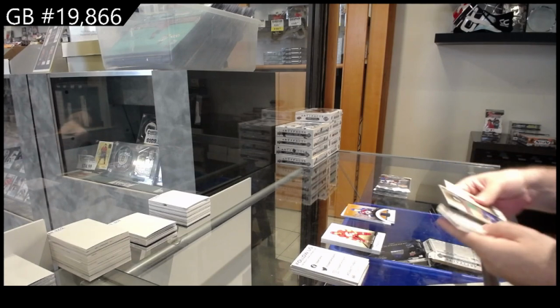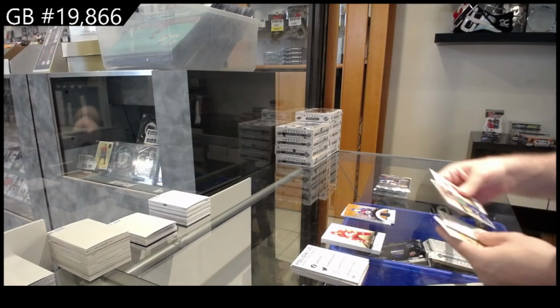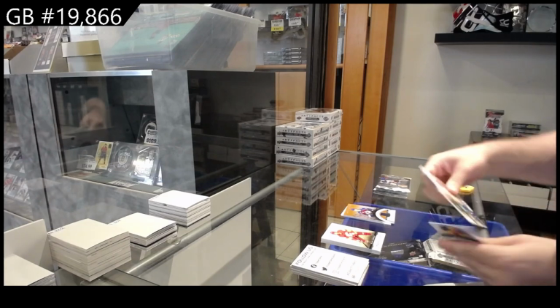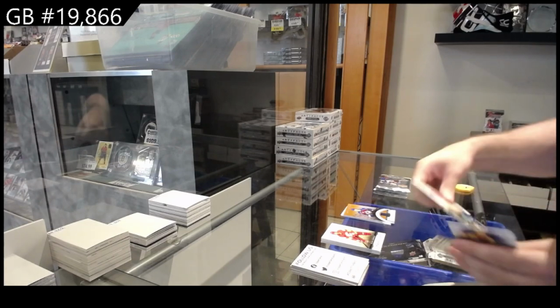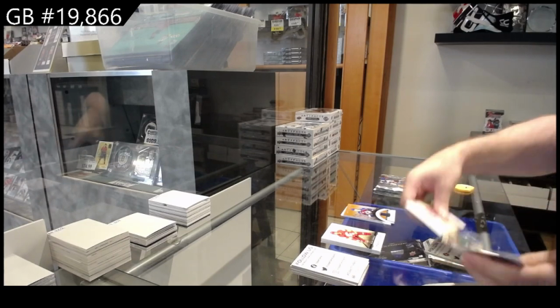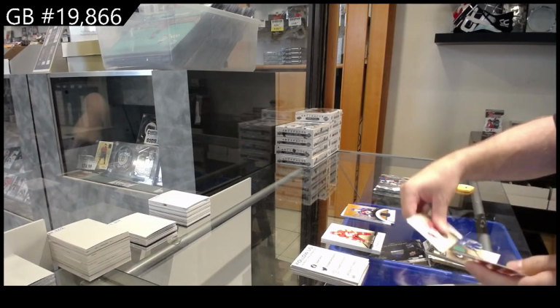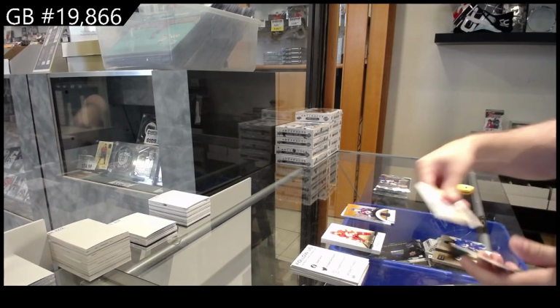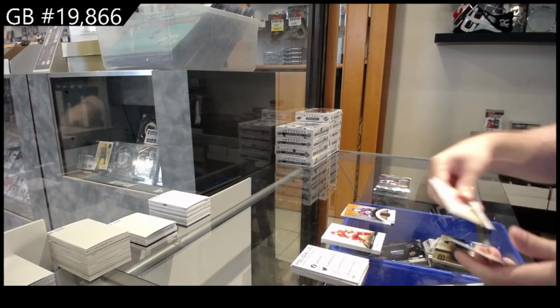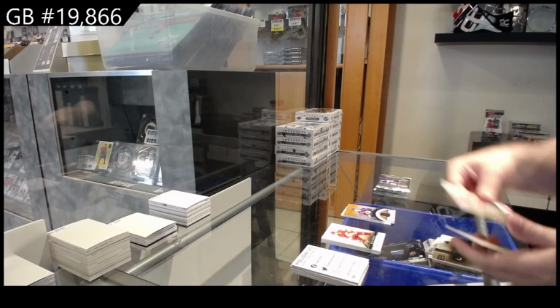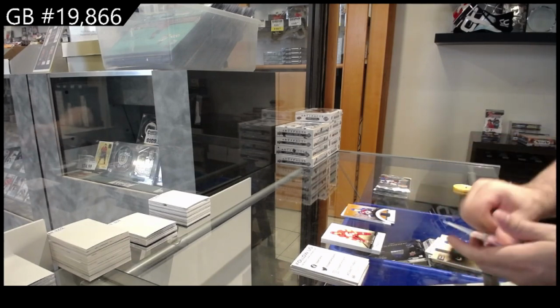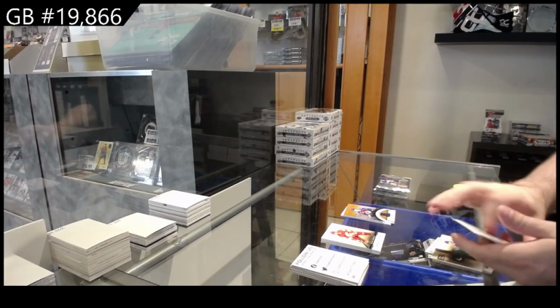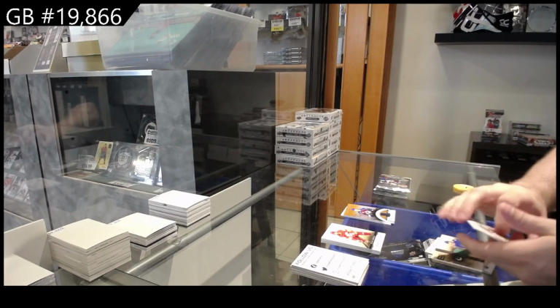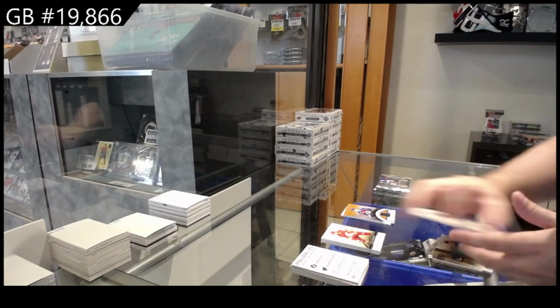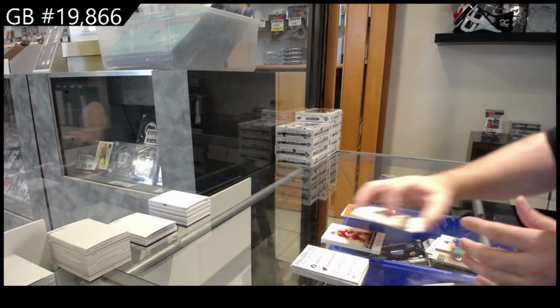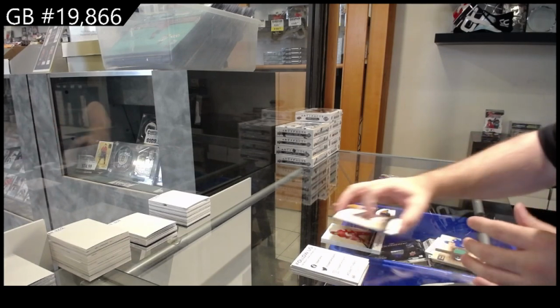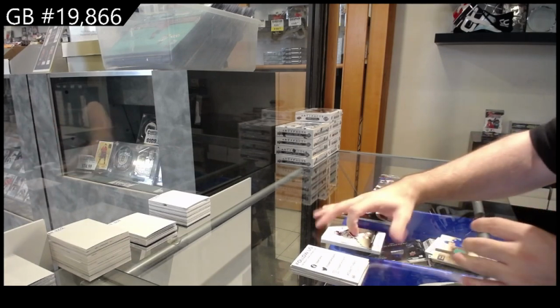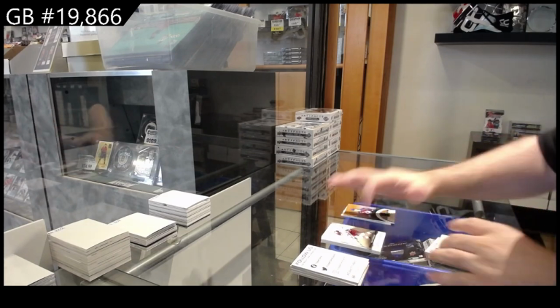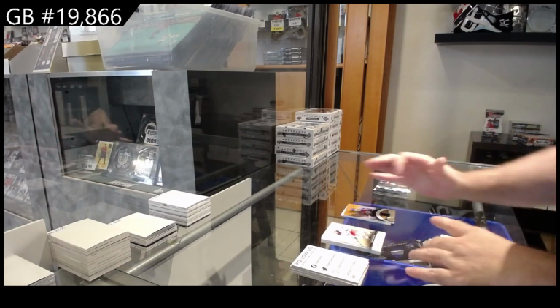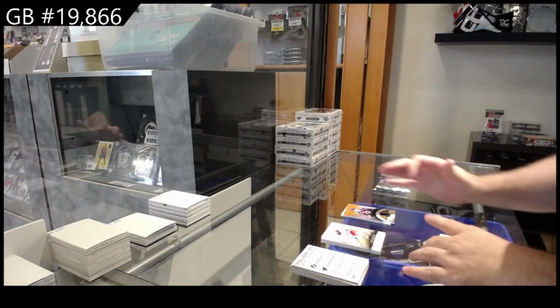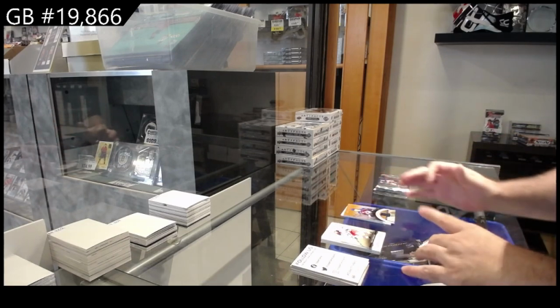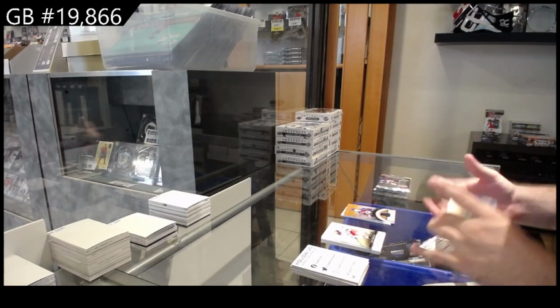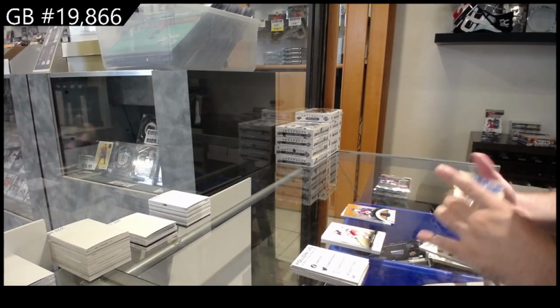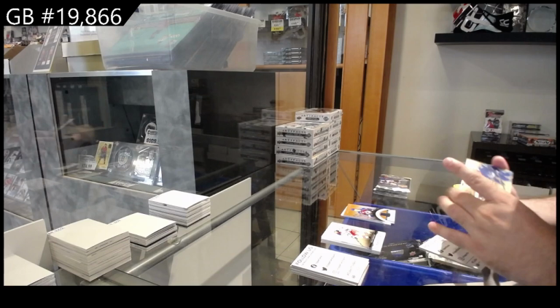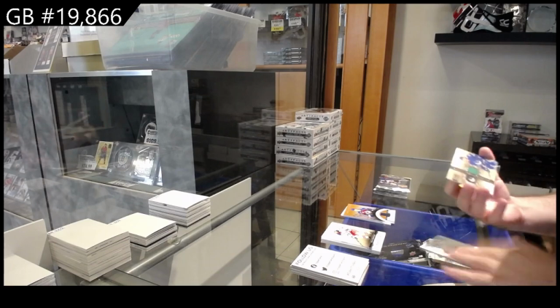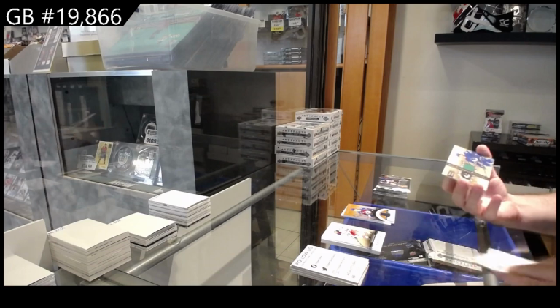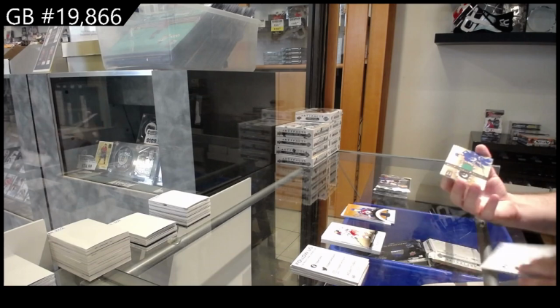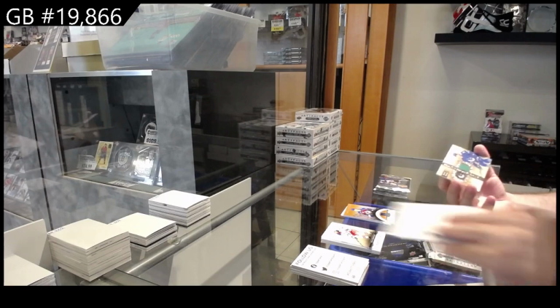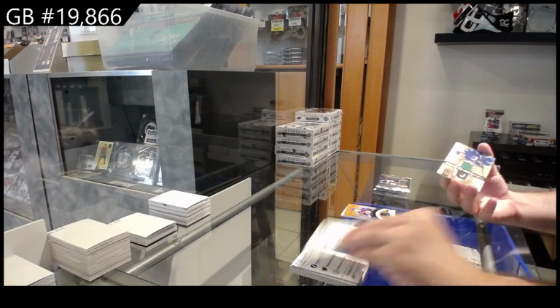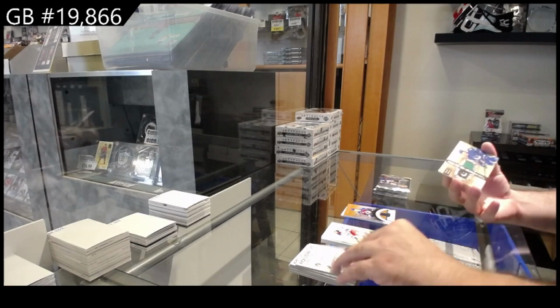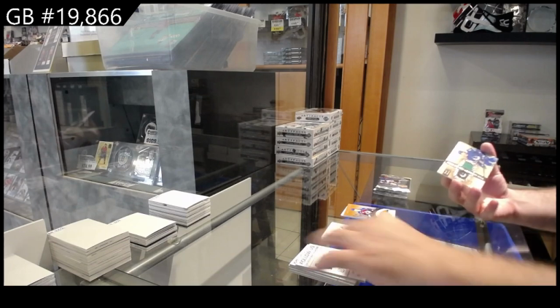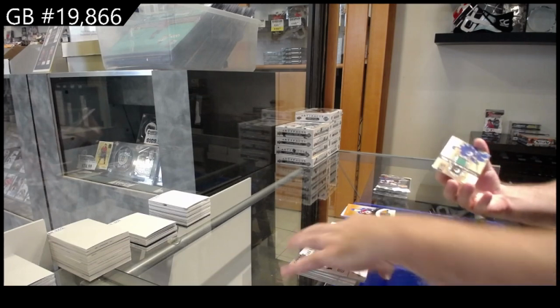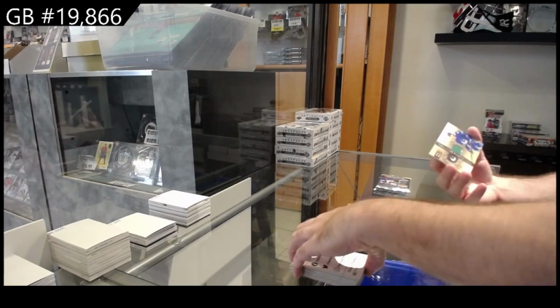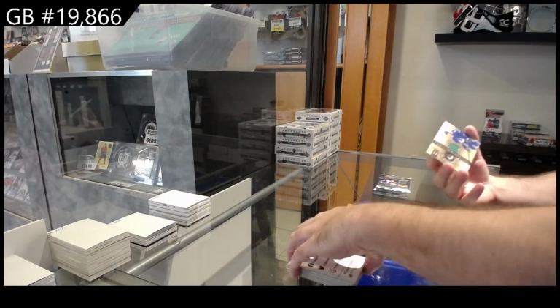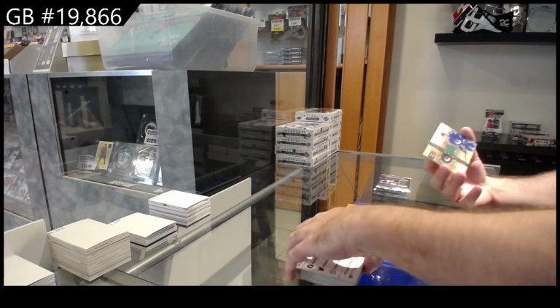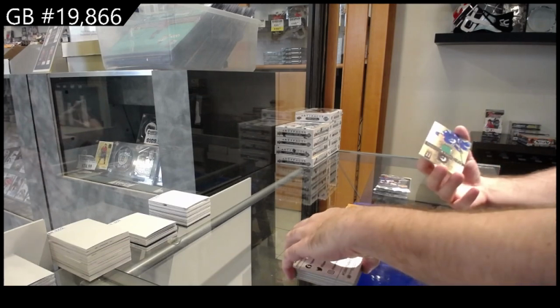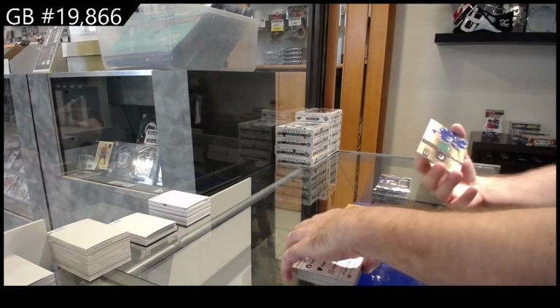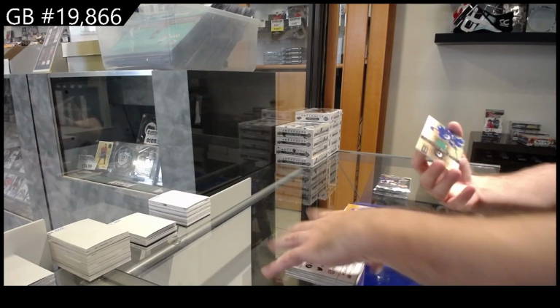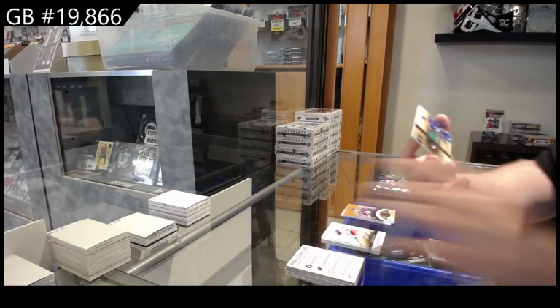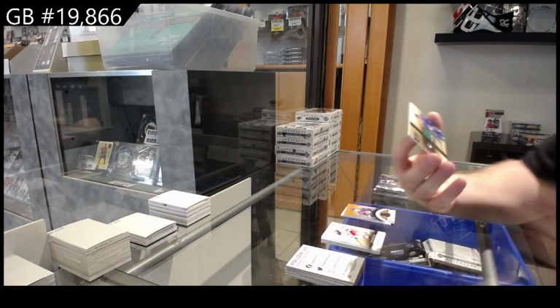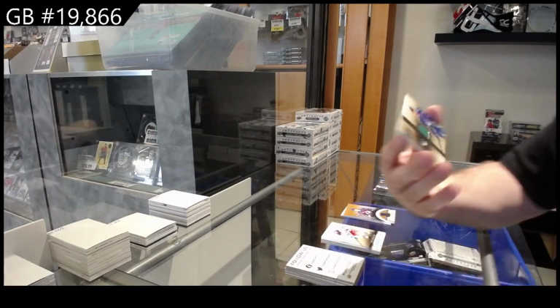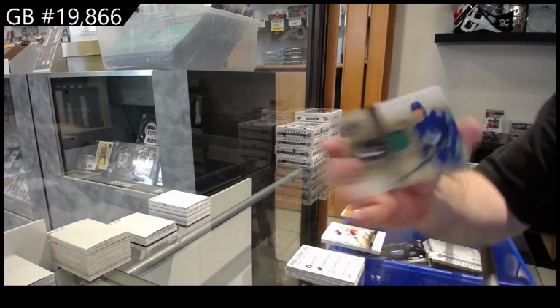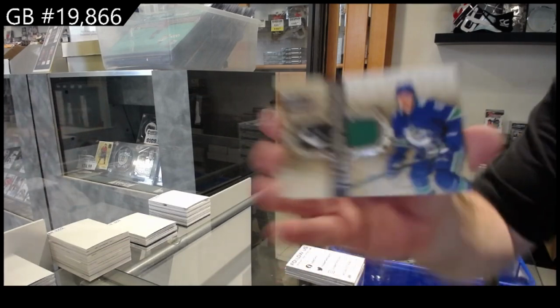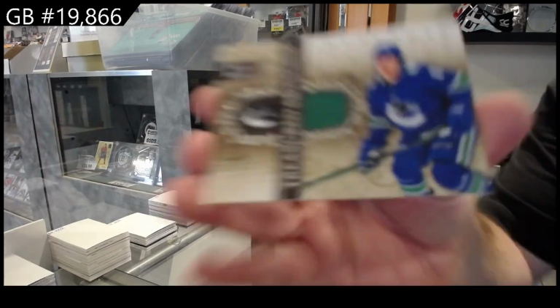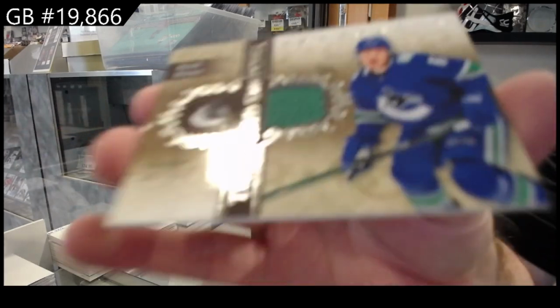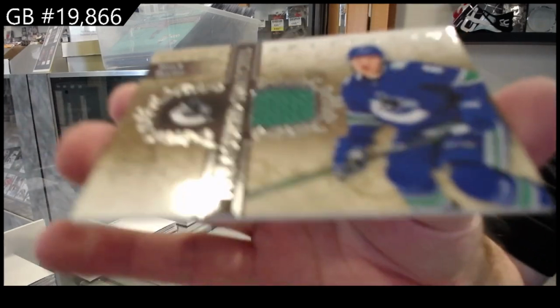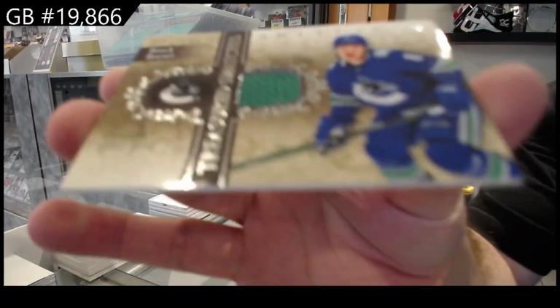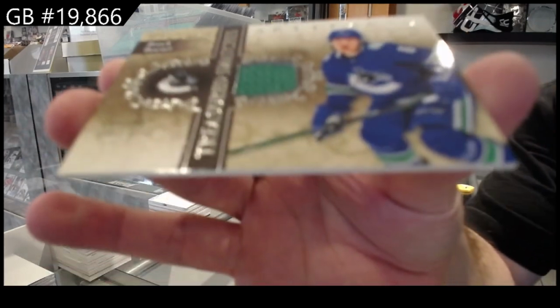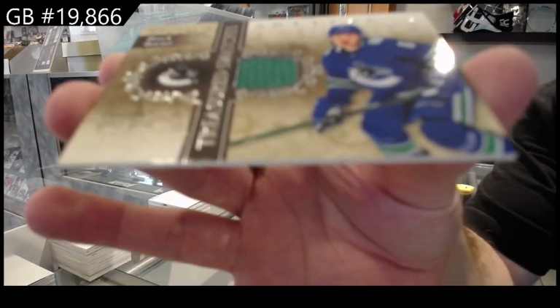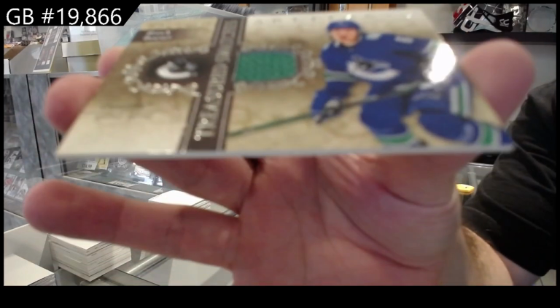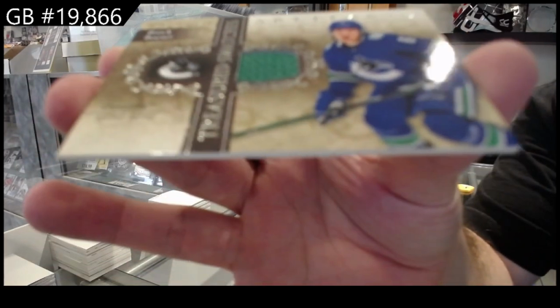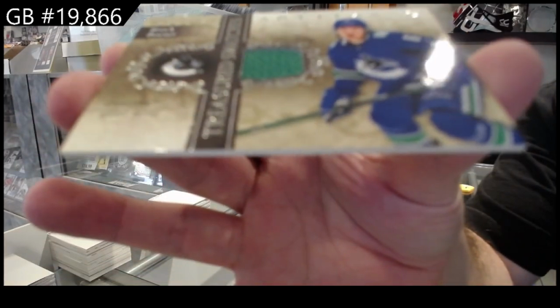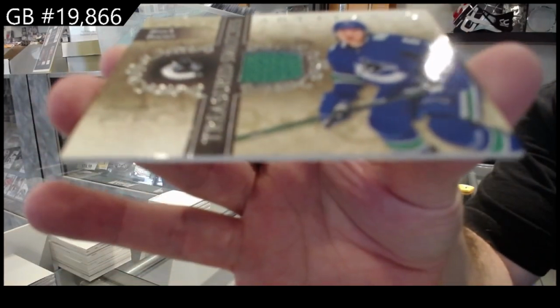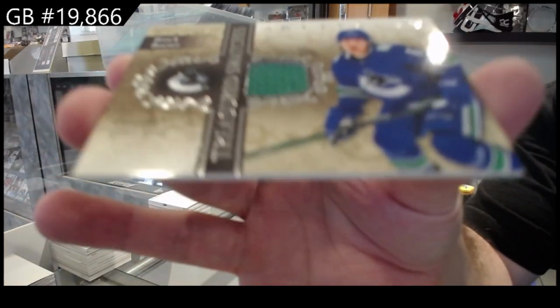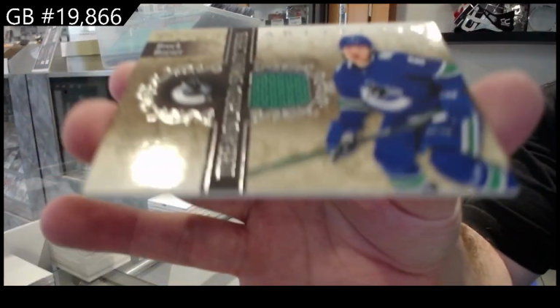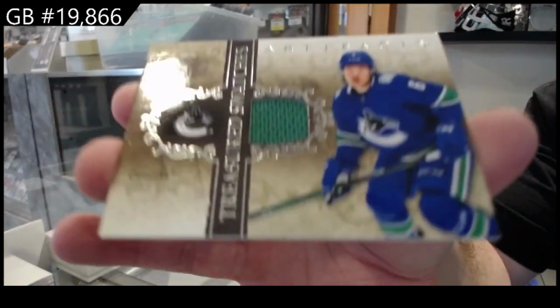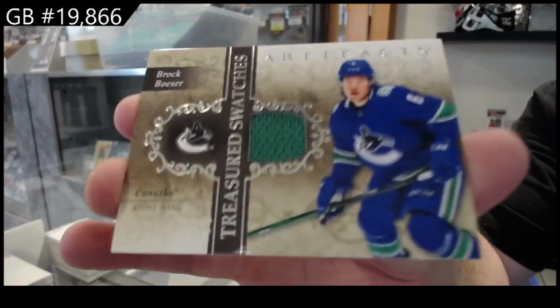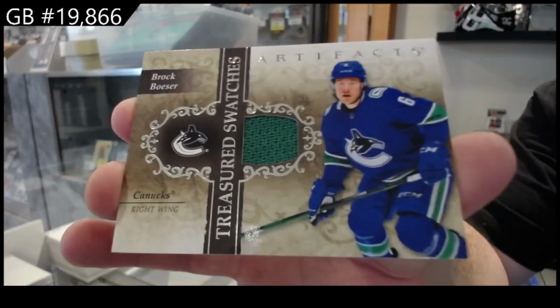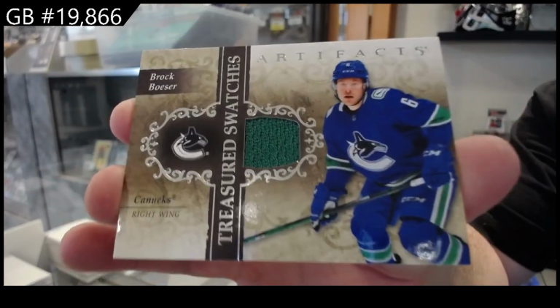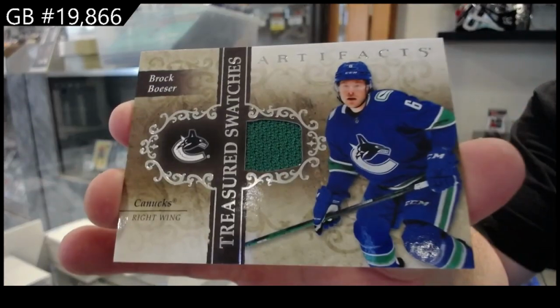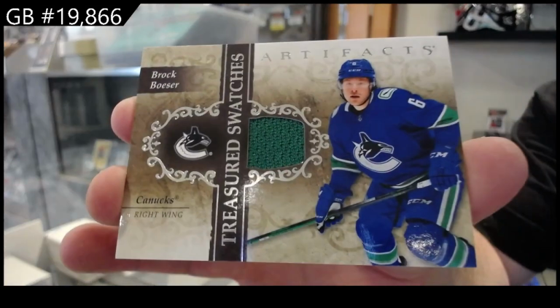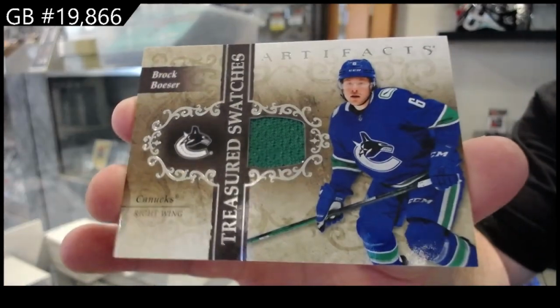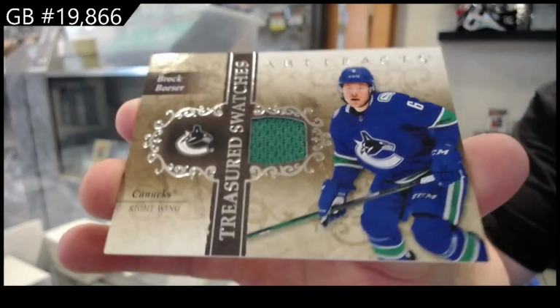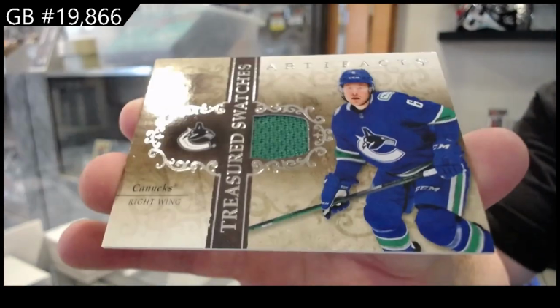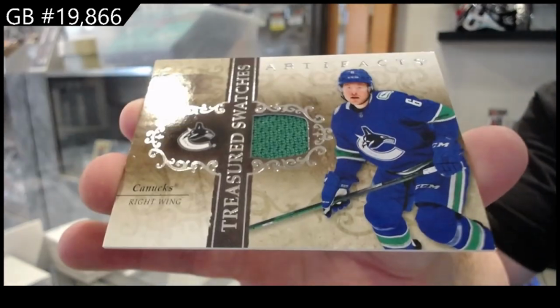We've got Treasured Swatches, Brock Boeser for Vancouver.